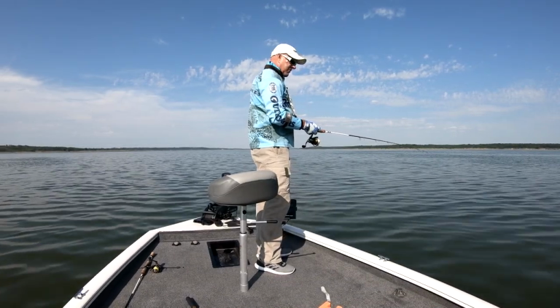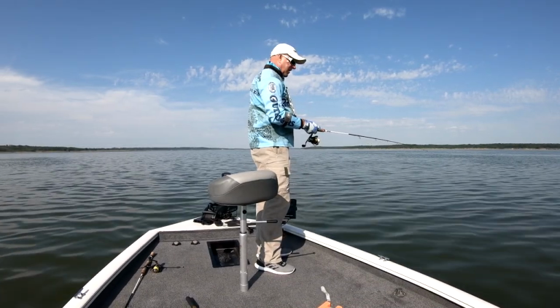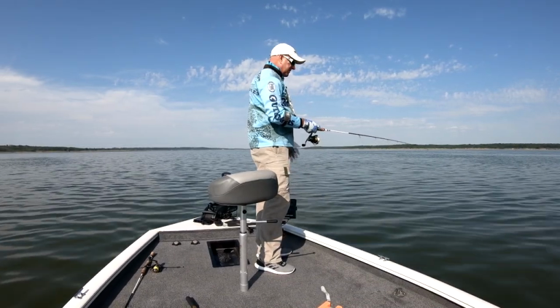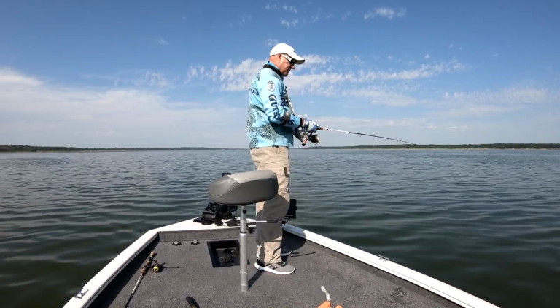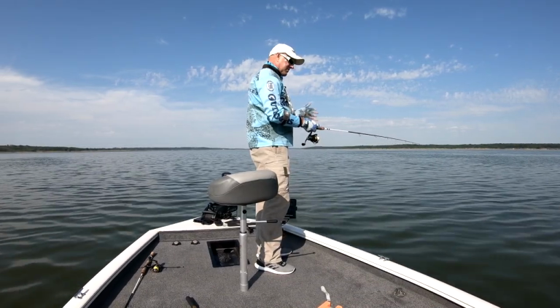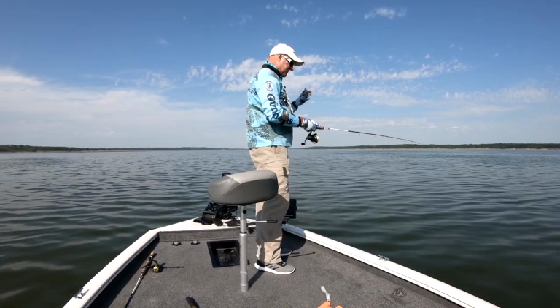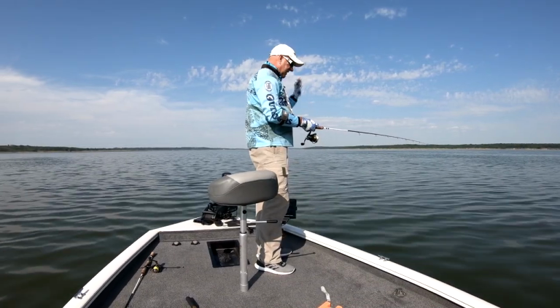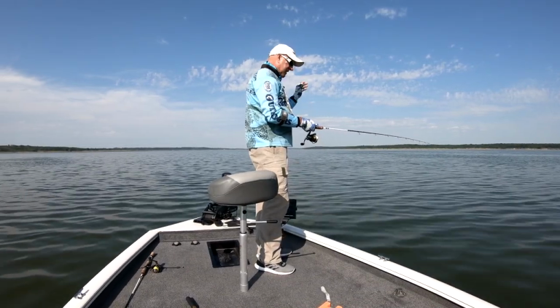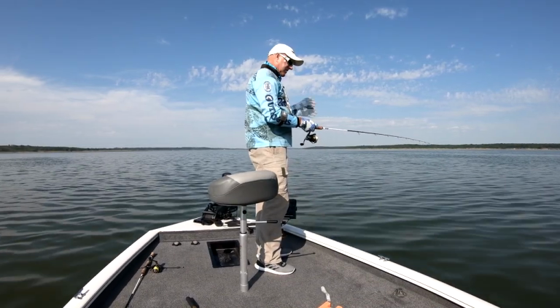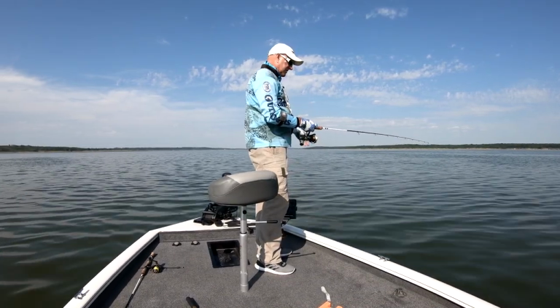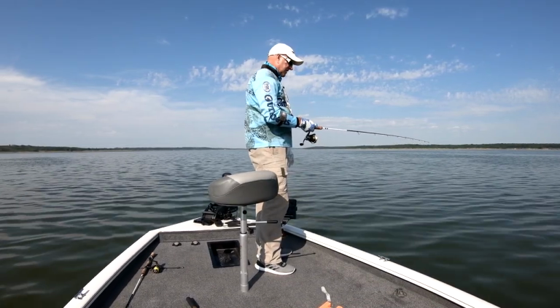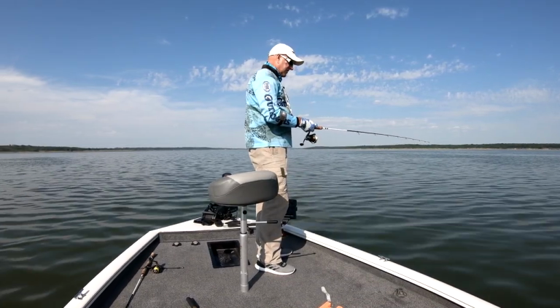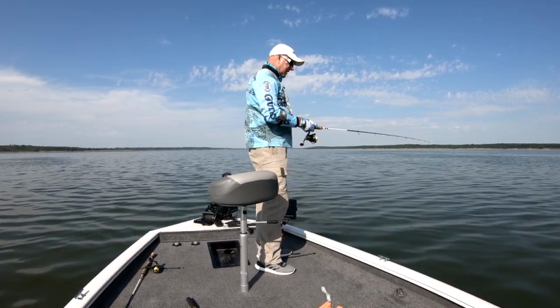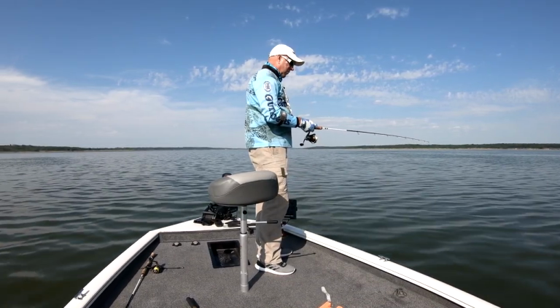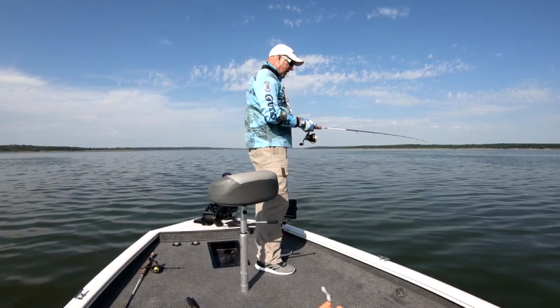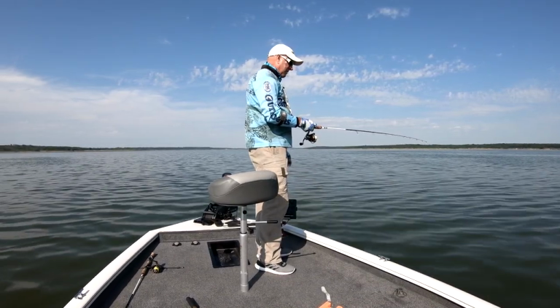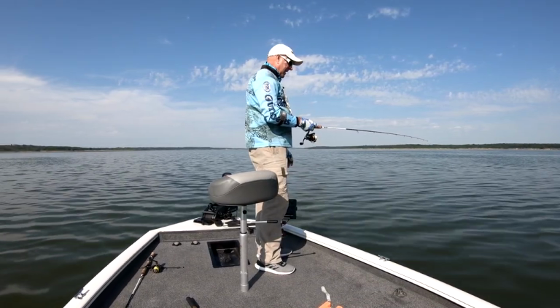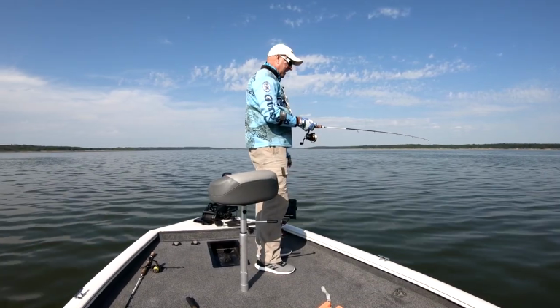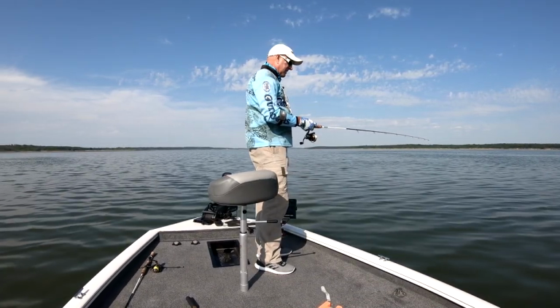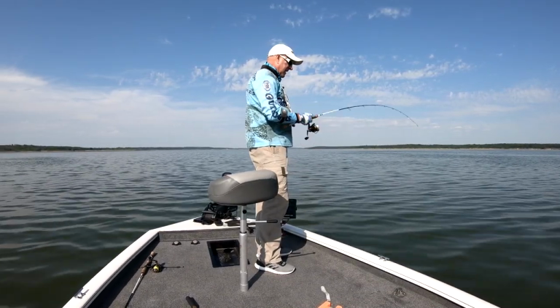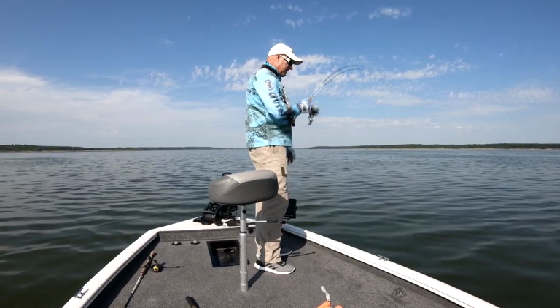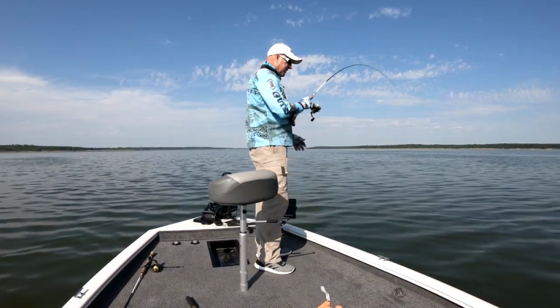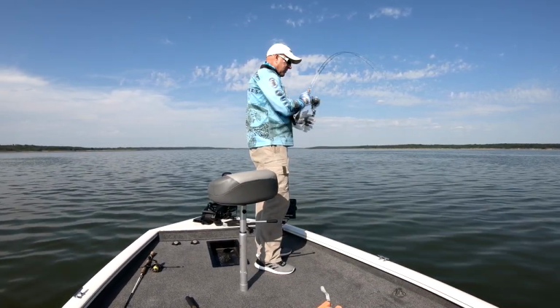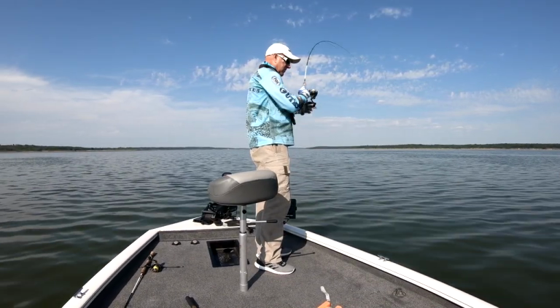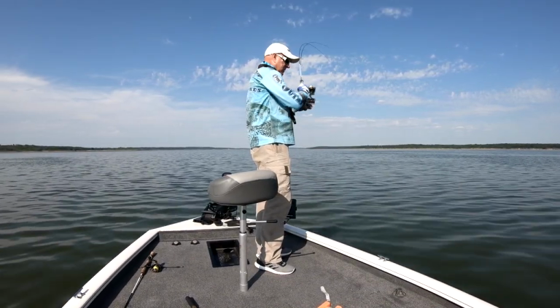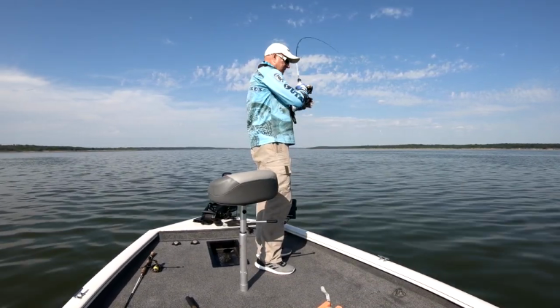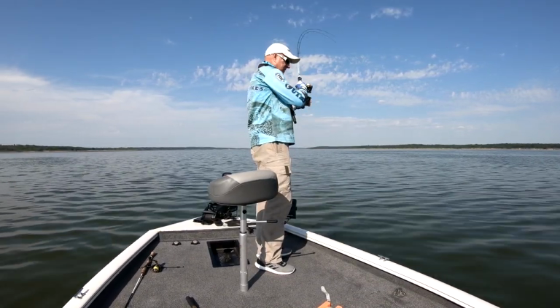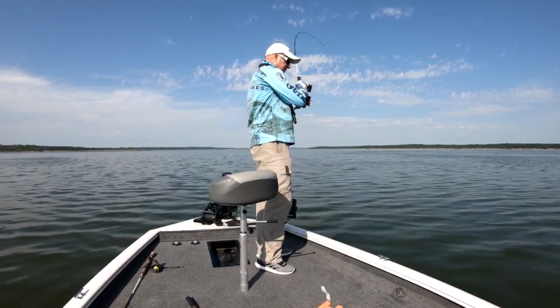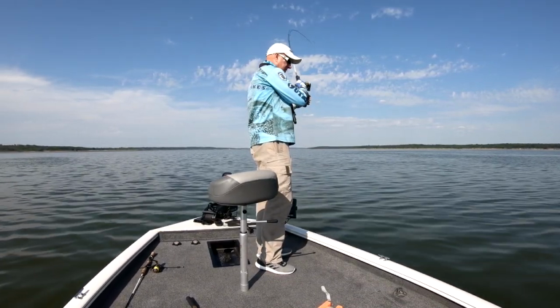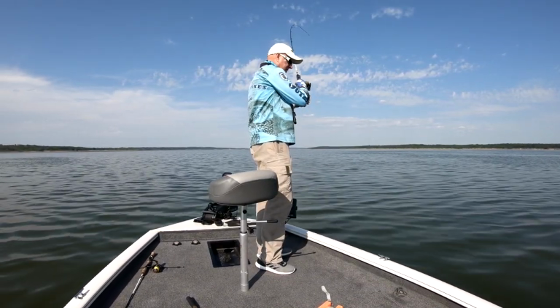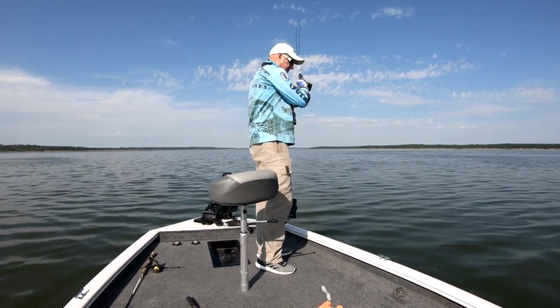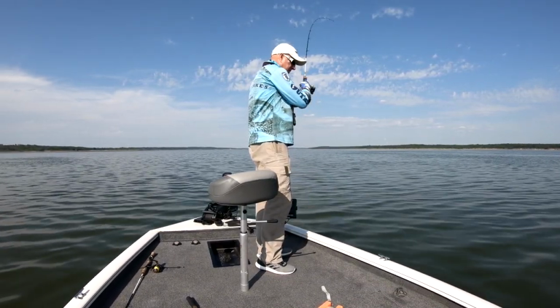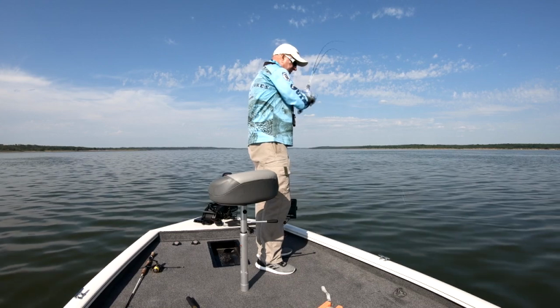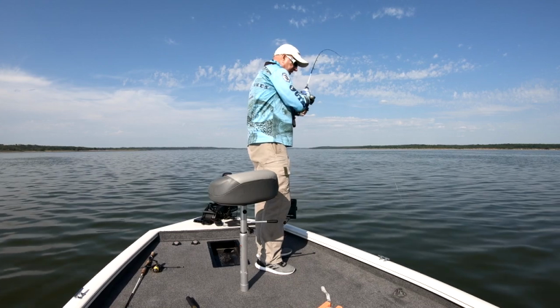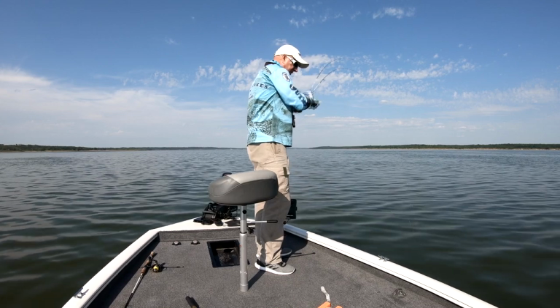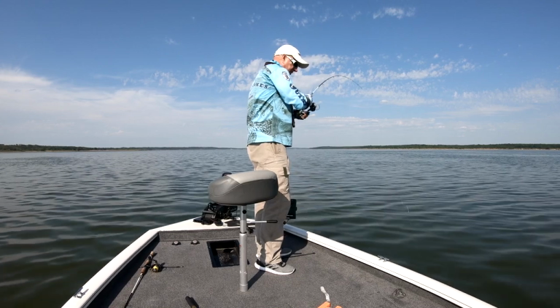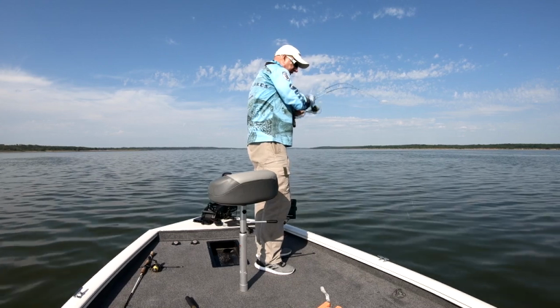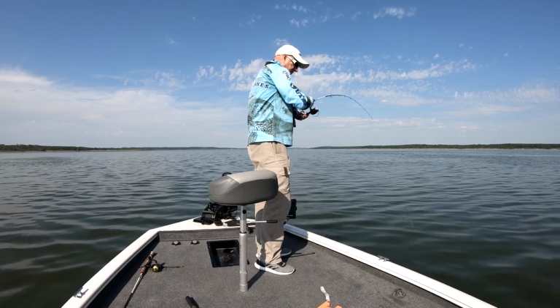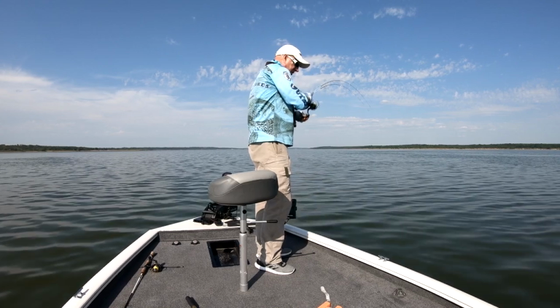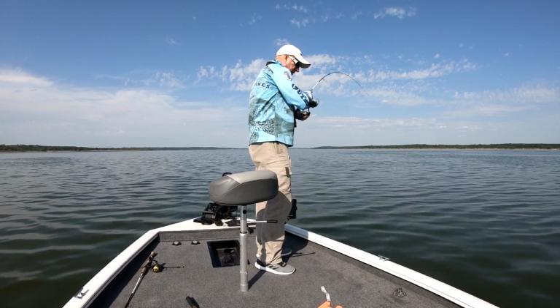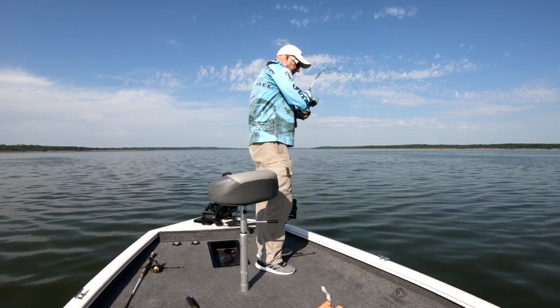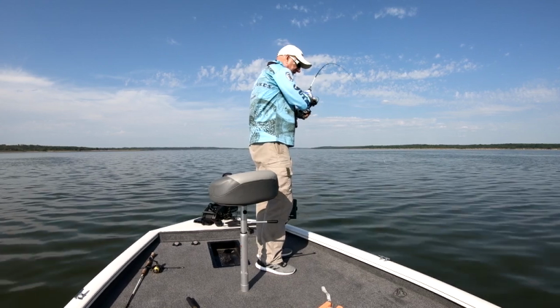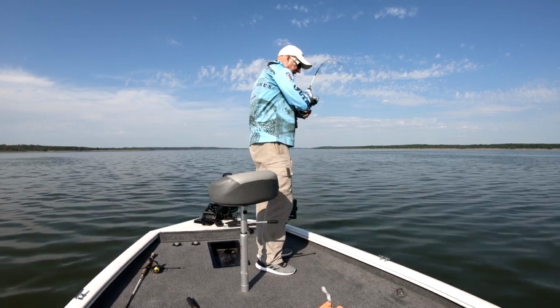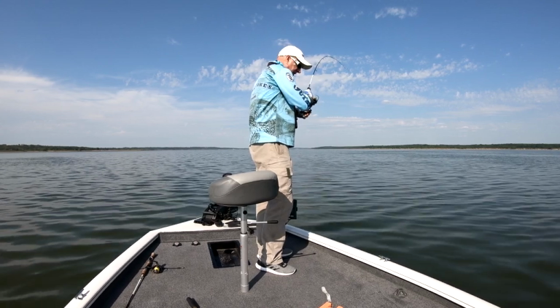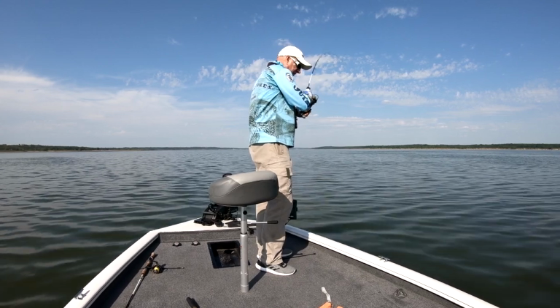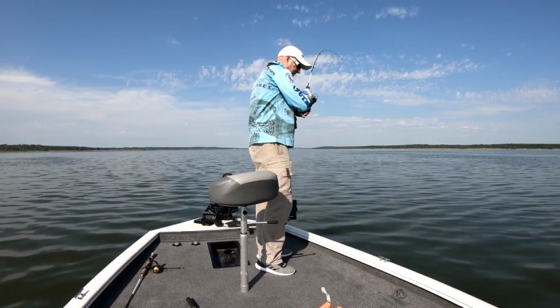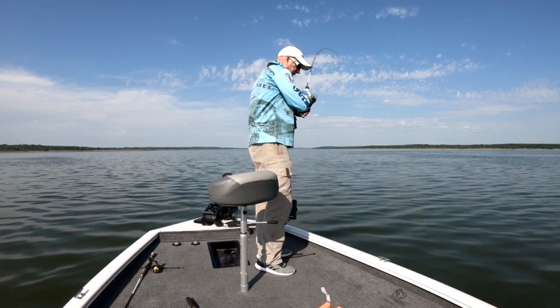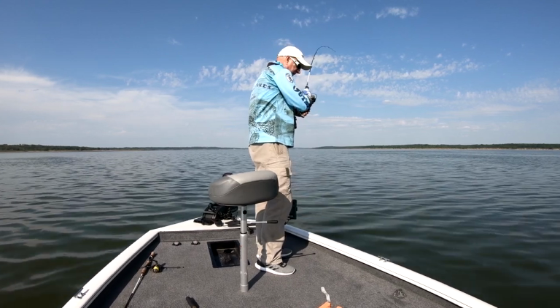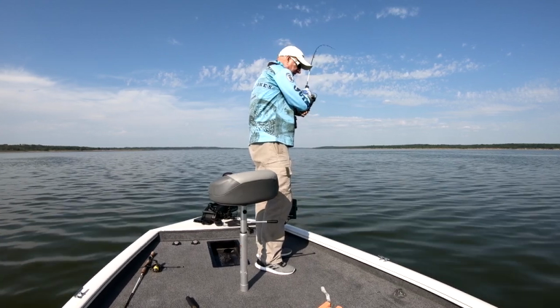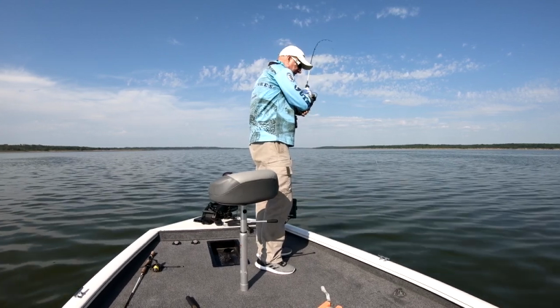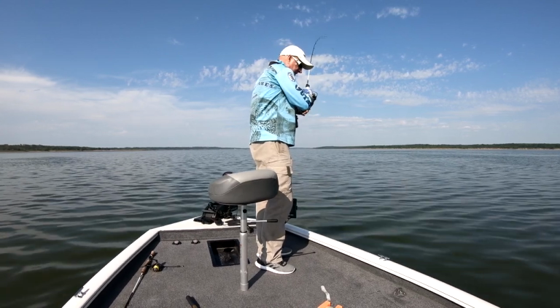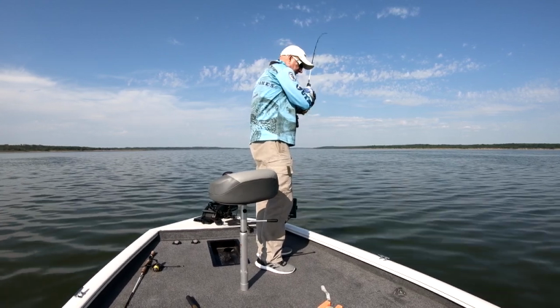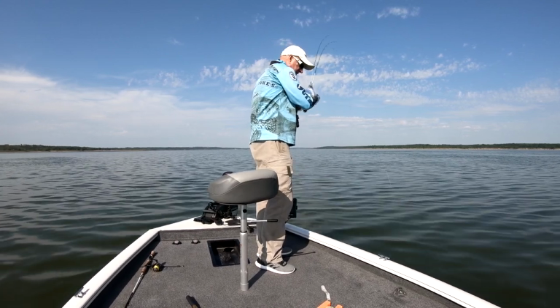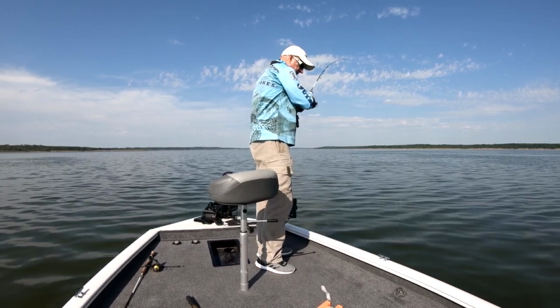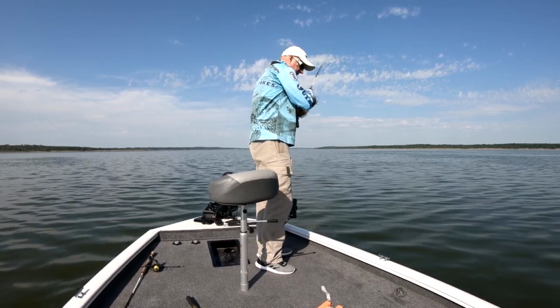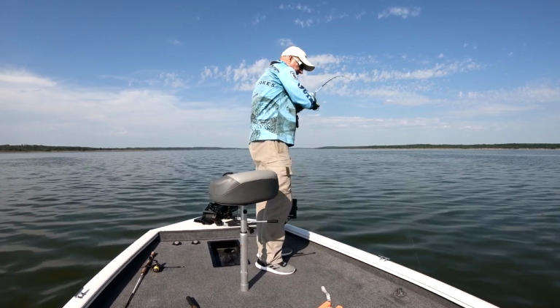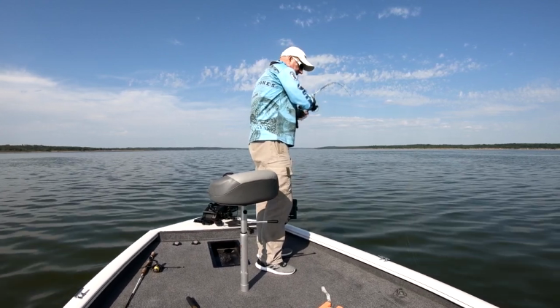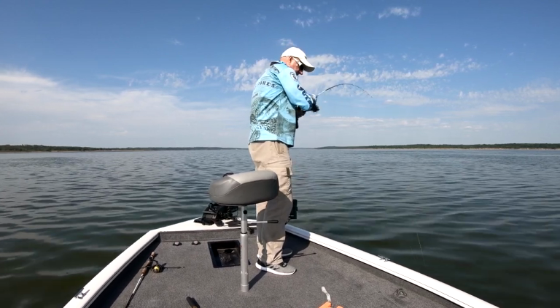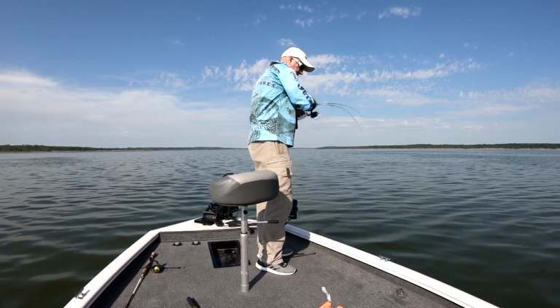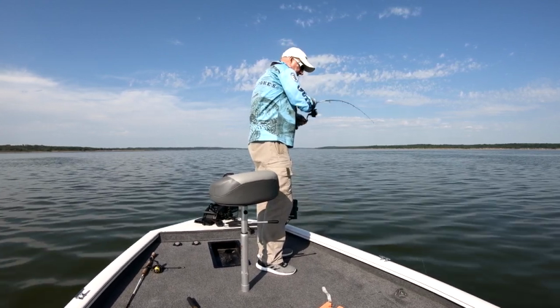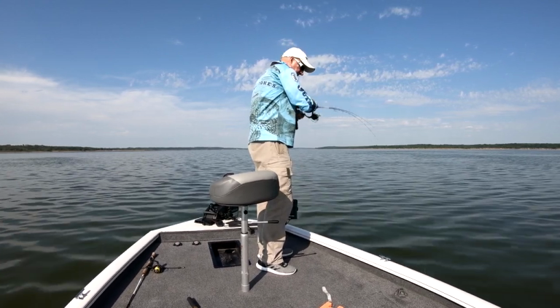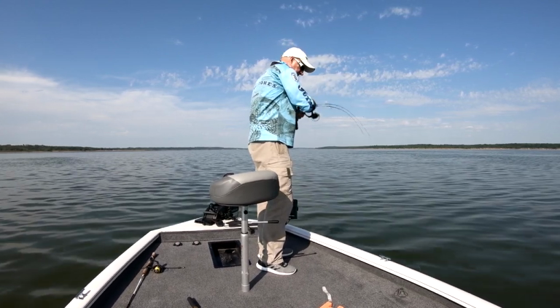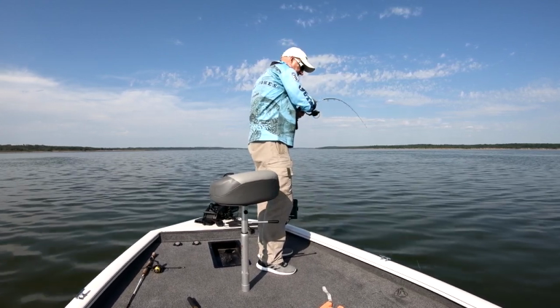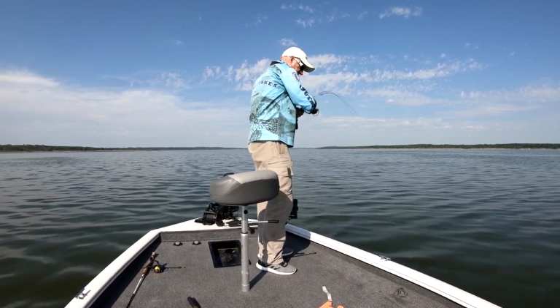I've caught lots of stuff today — white bass, catfish. I've caught a little bit of everything. Let's see what this is.